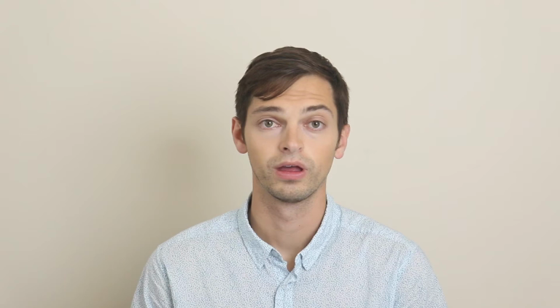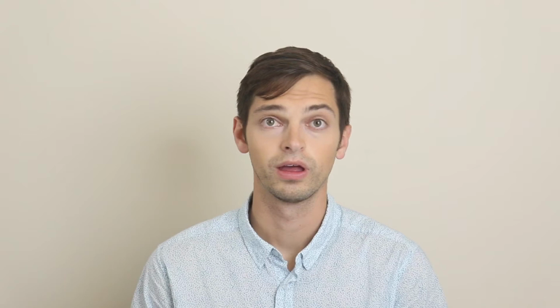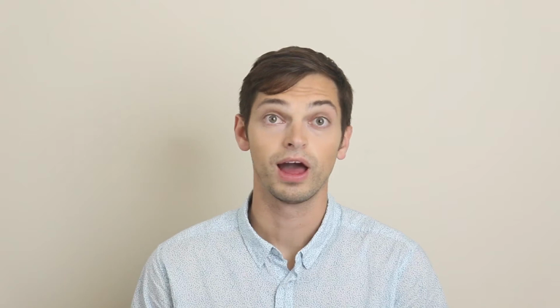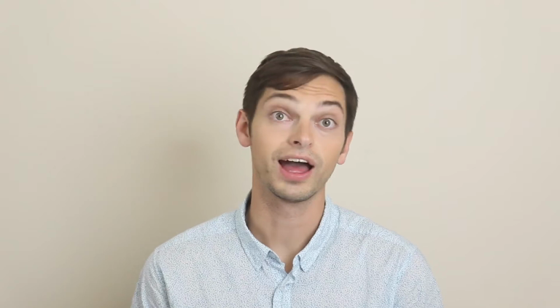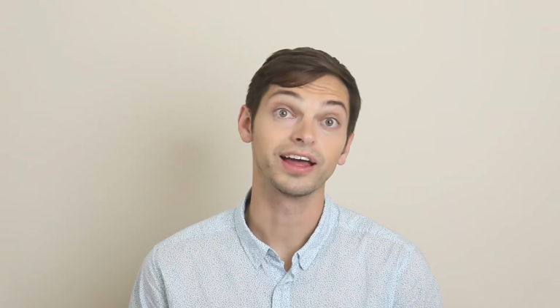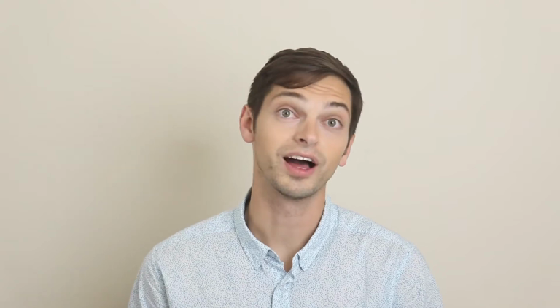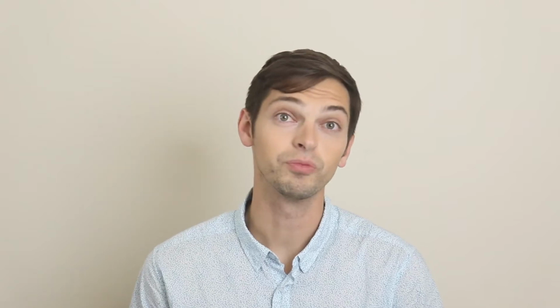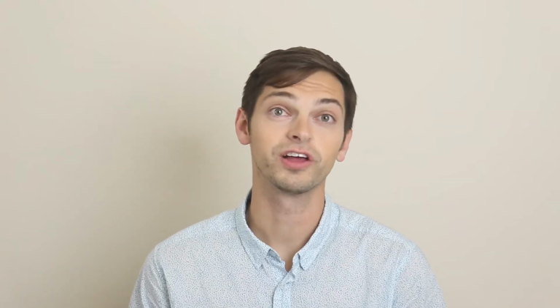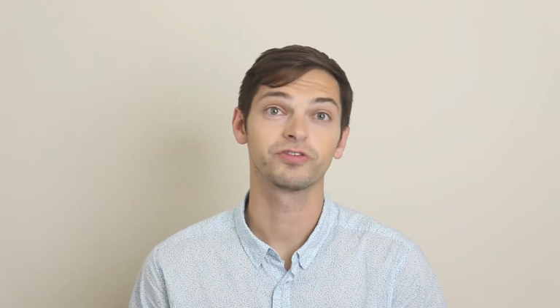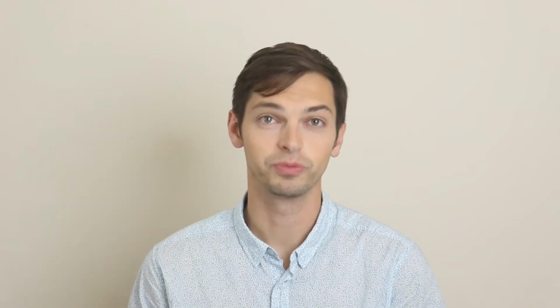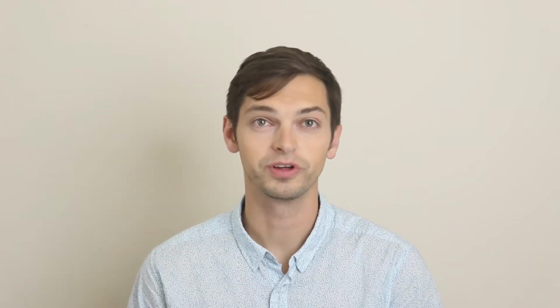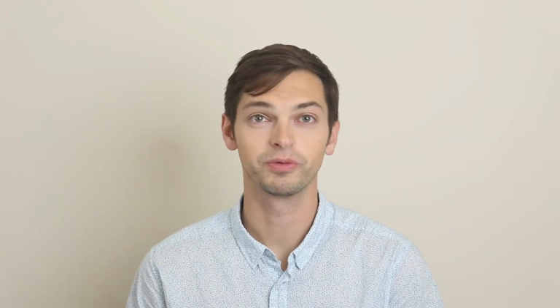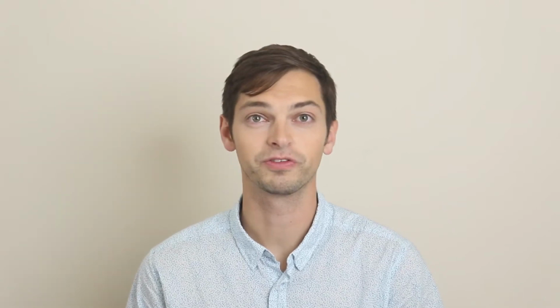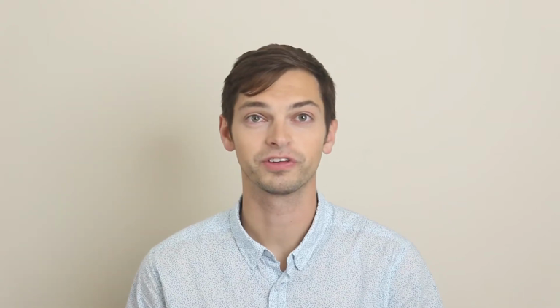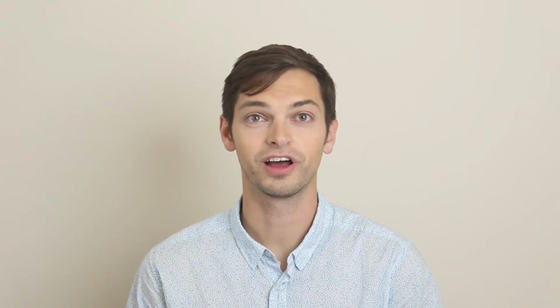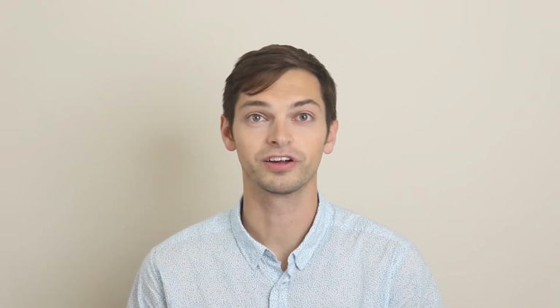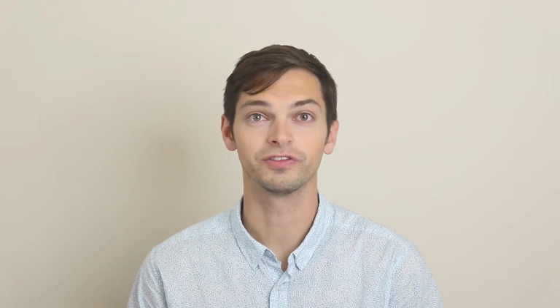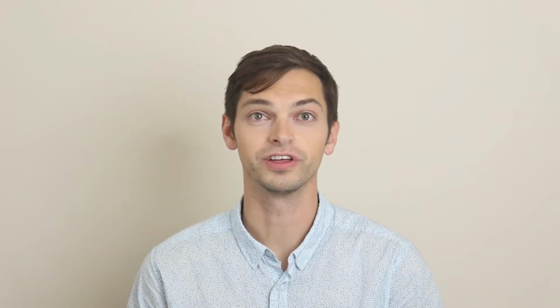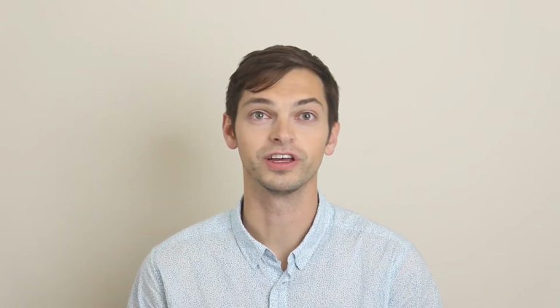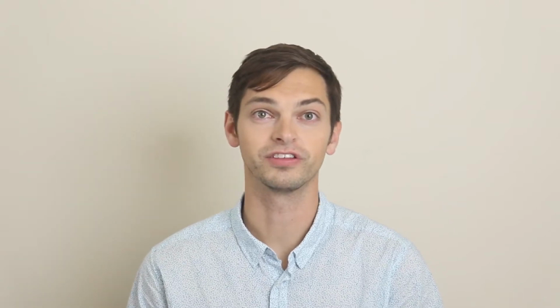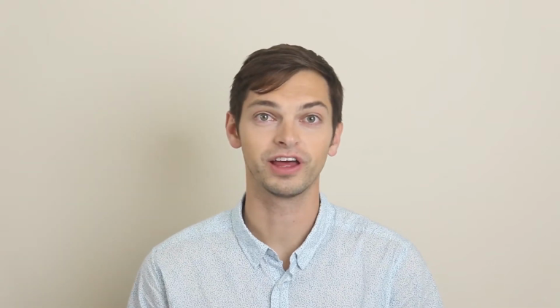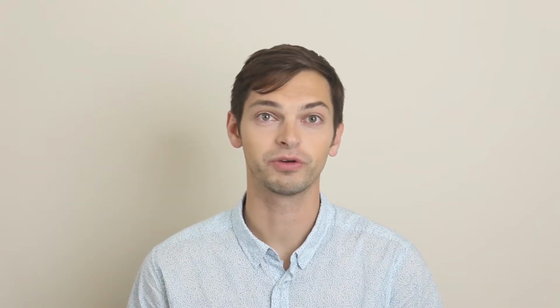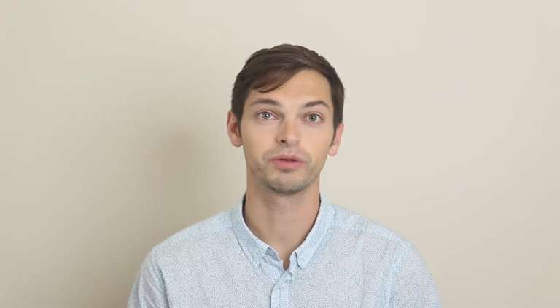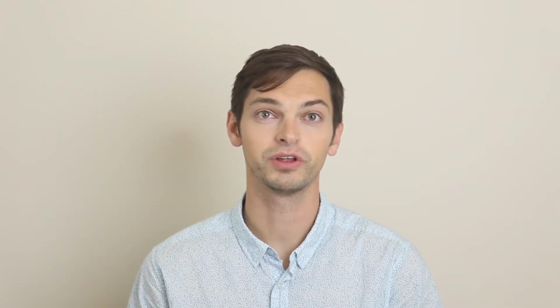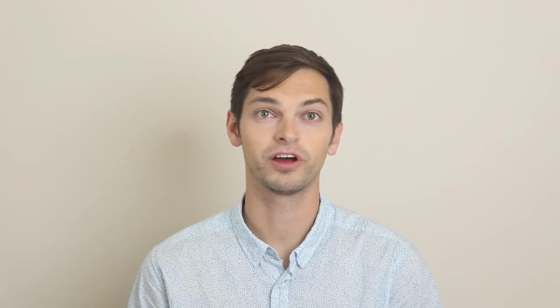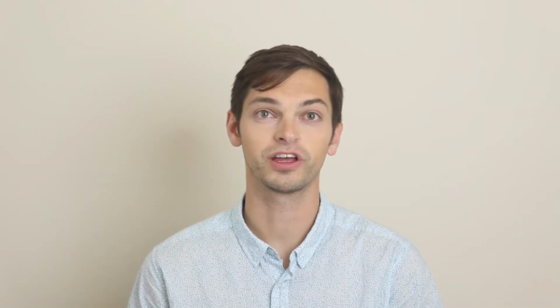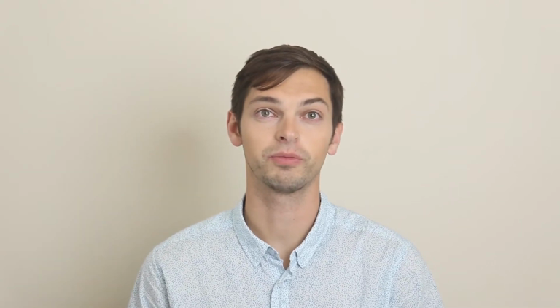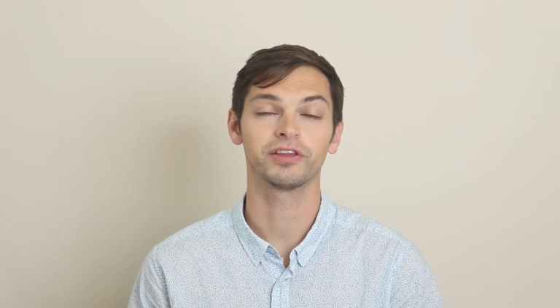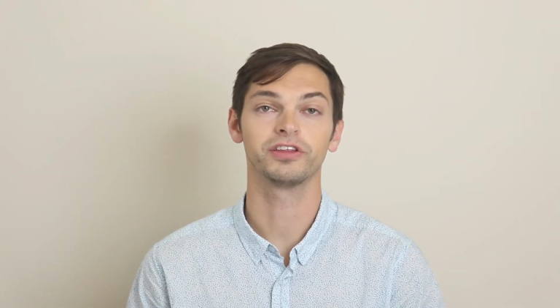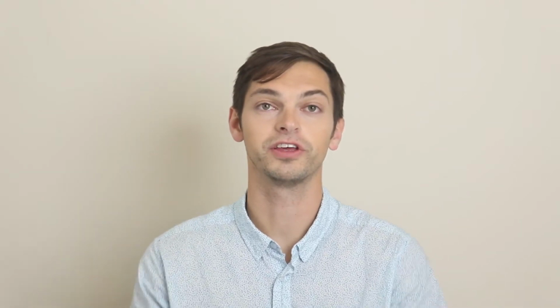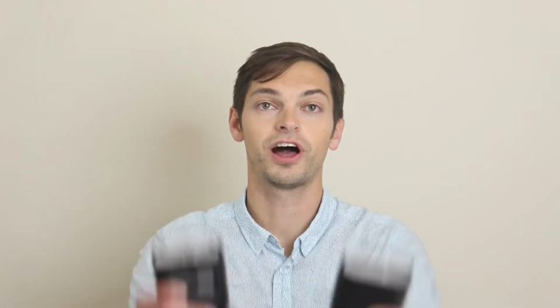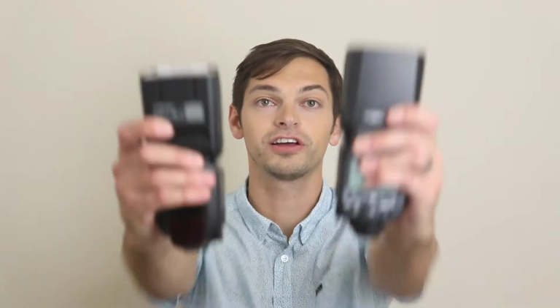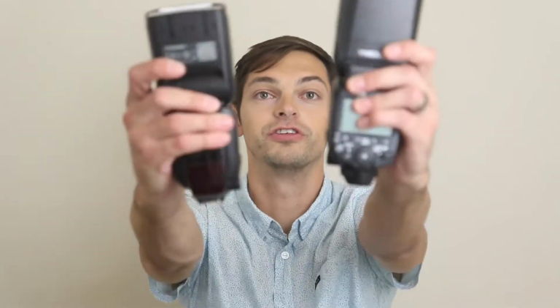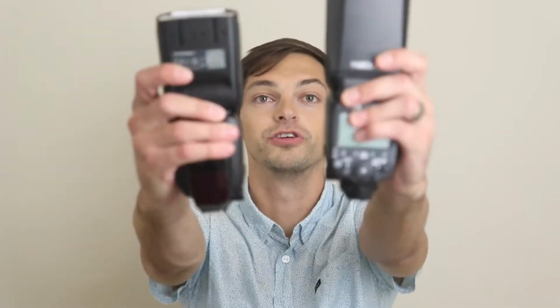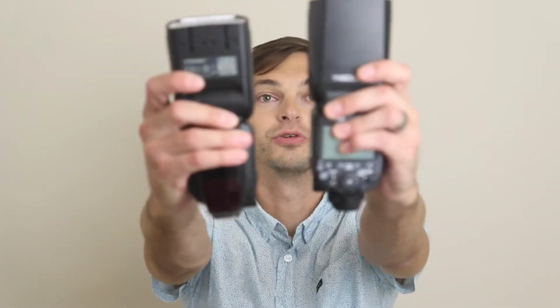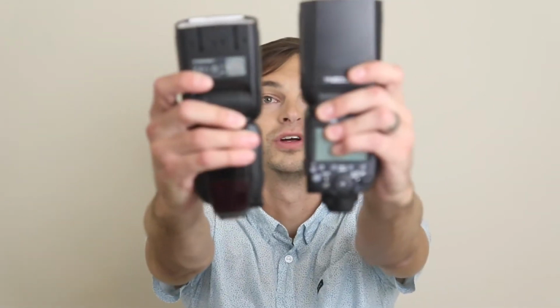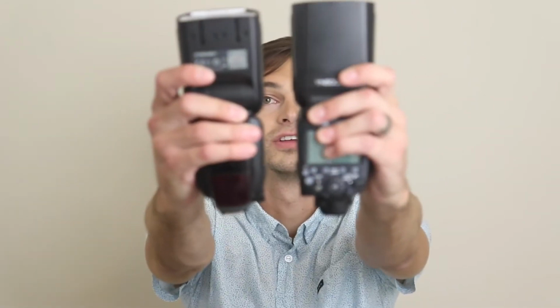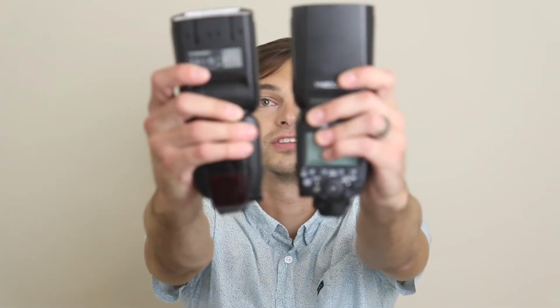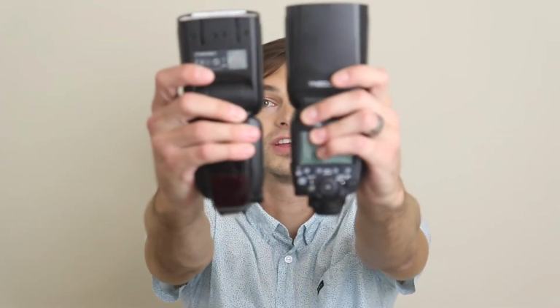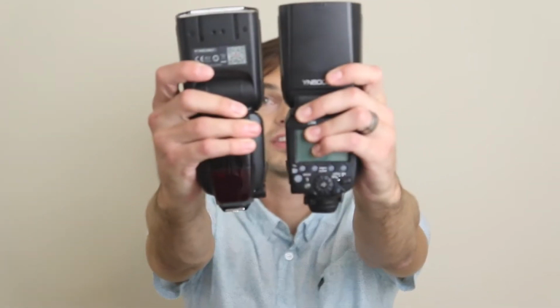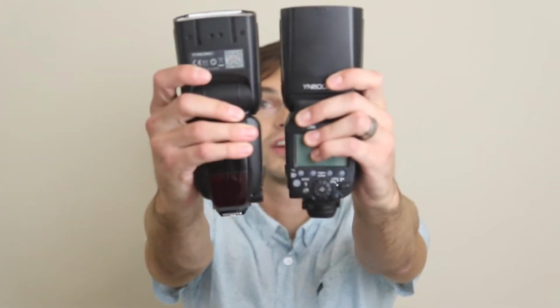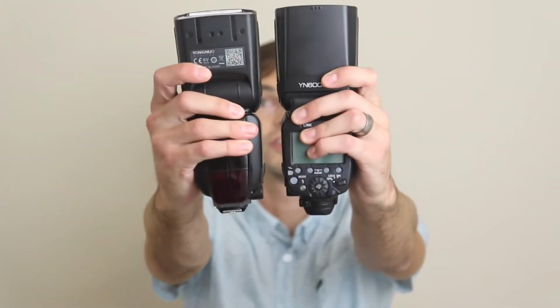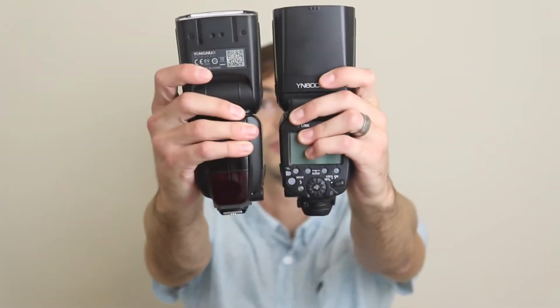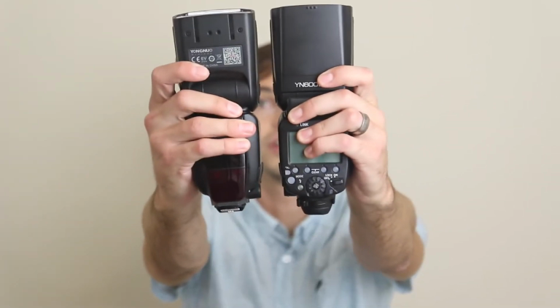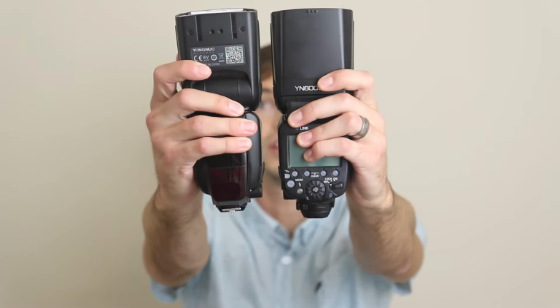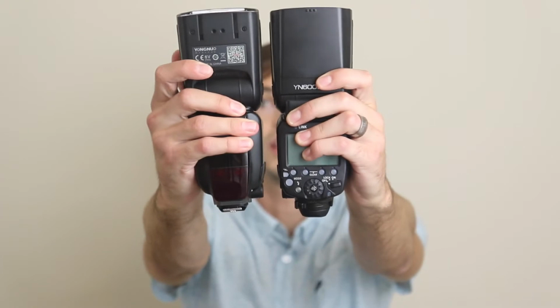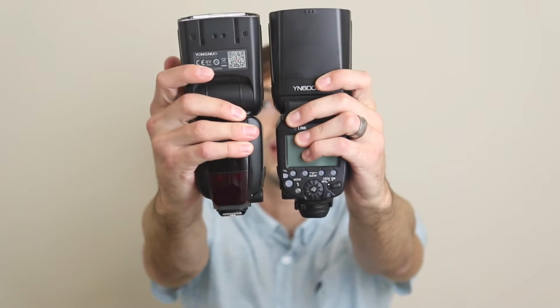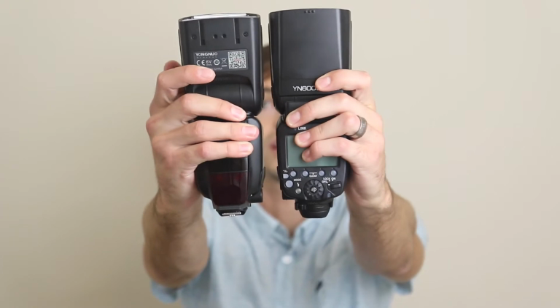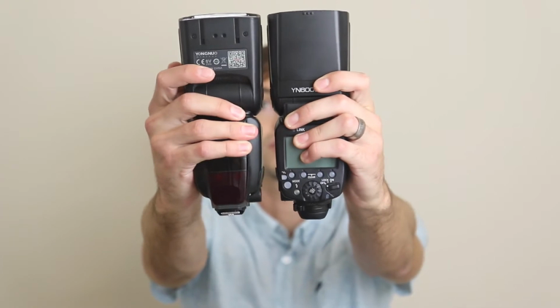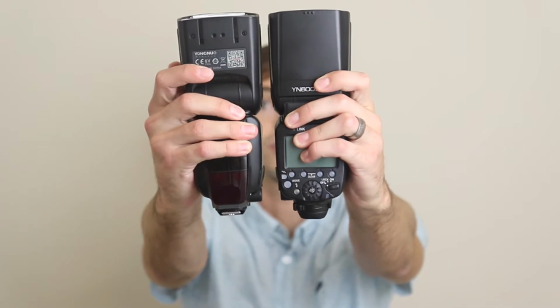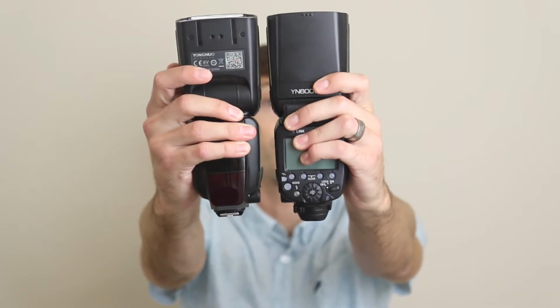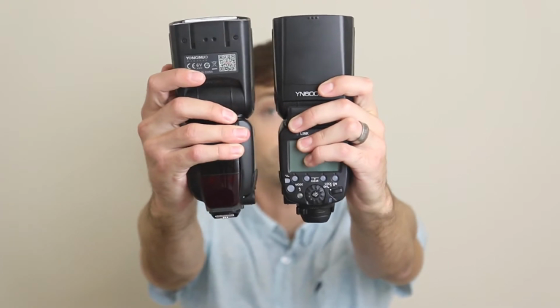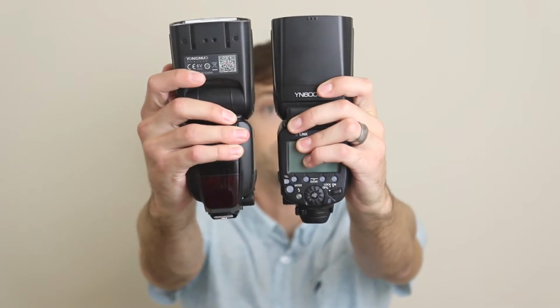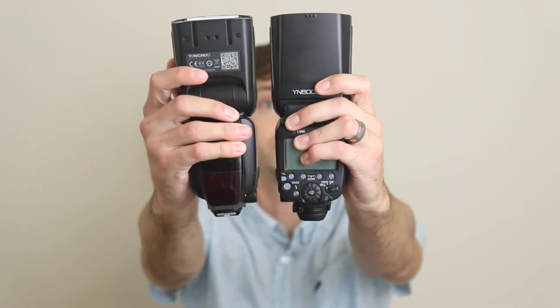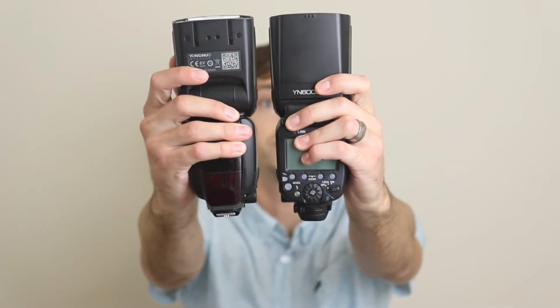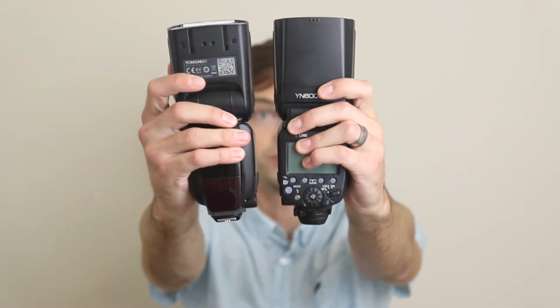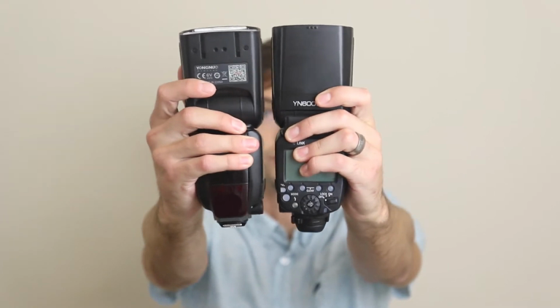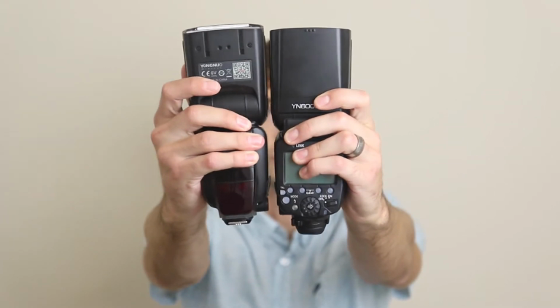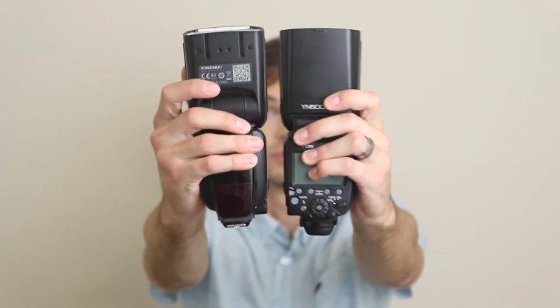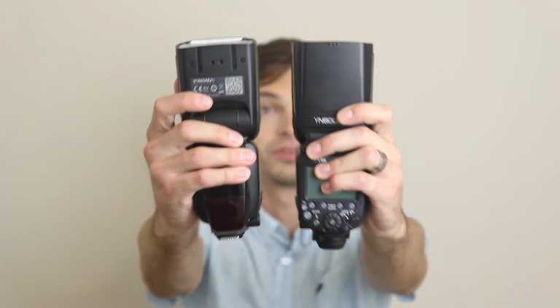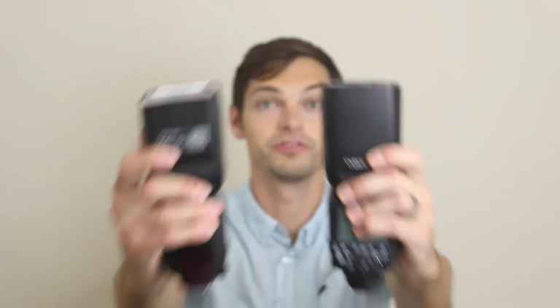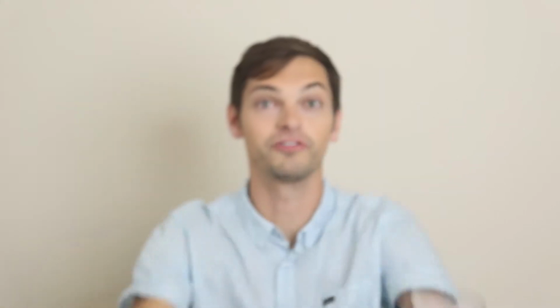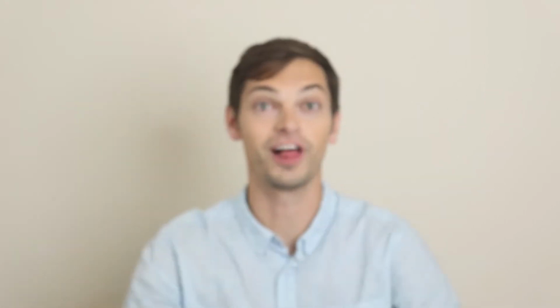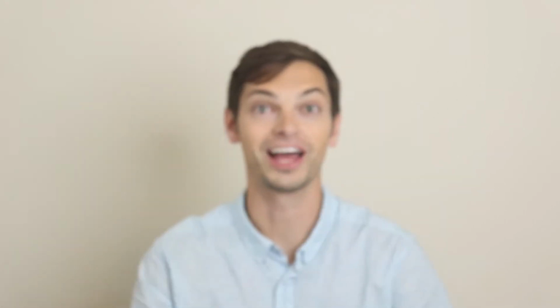Hi, I'm Wes from Breen West Photography and today we're going to be talking about the Yongnuo 600EX-RT2 Flash.